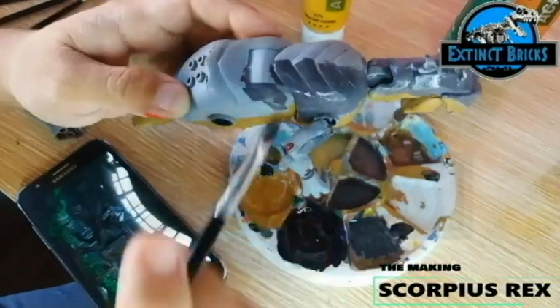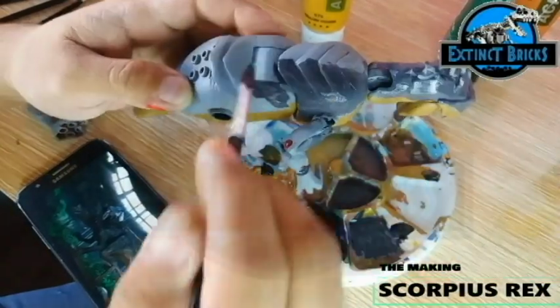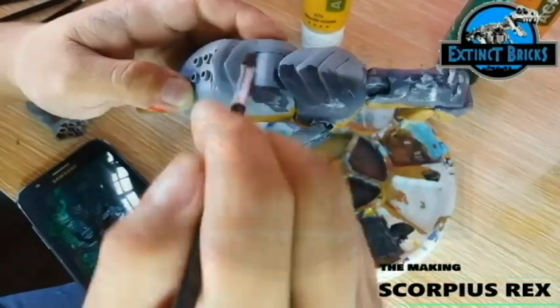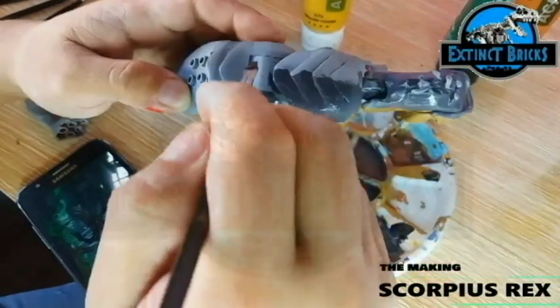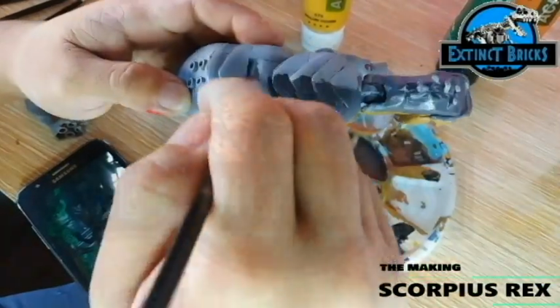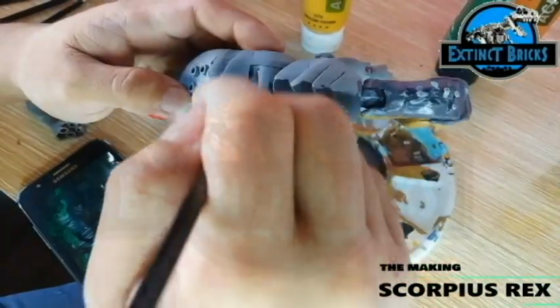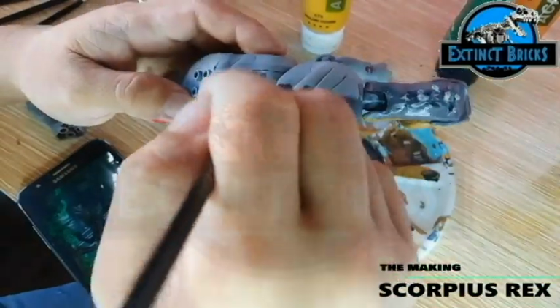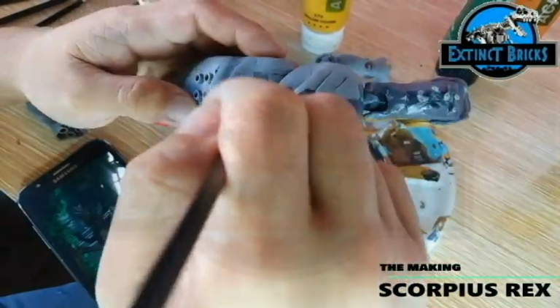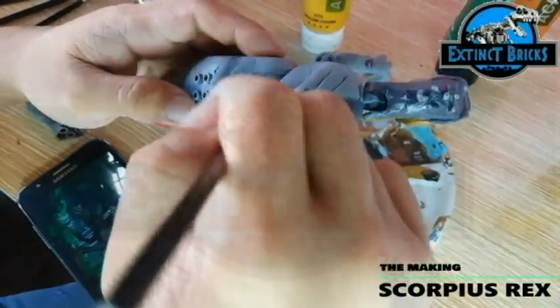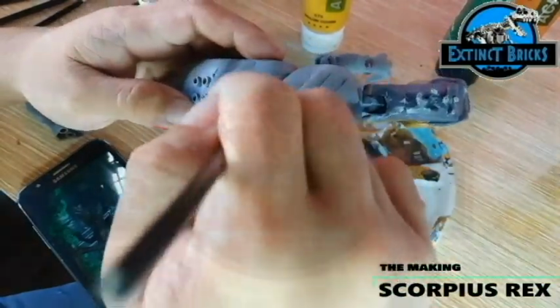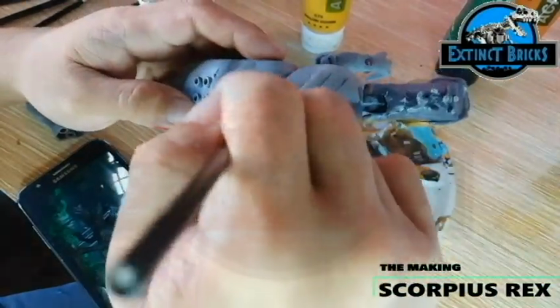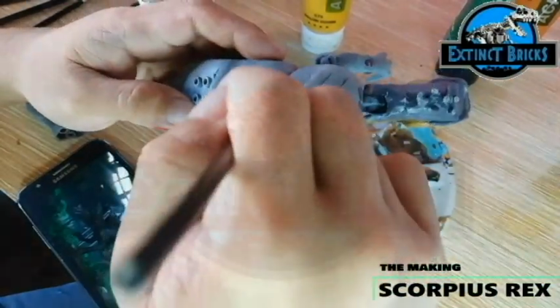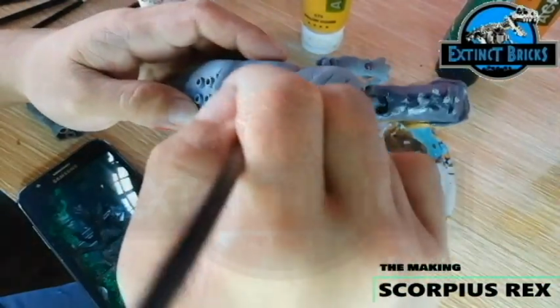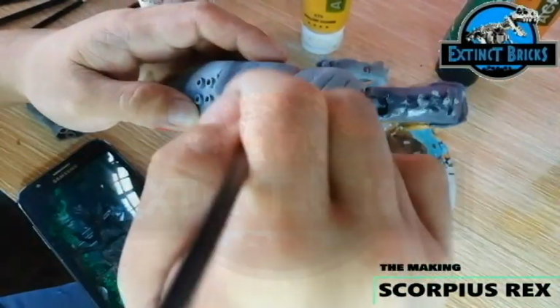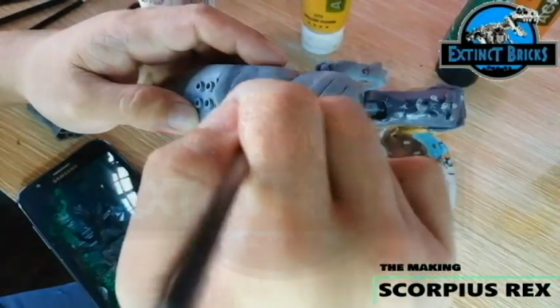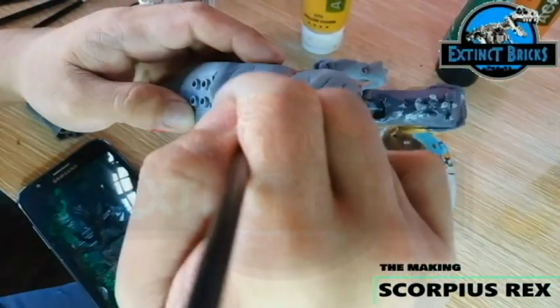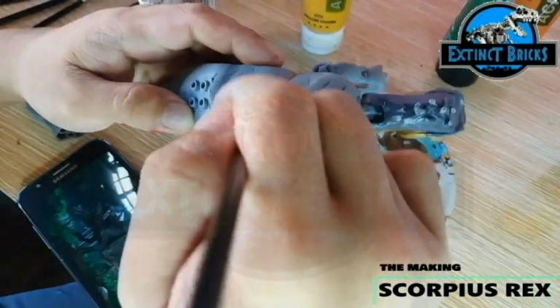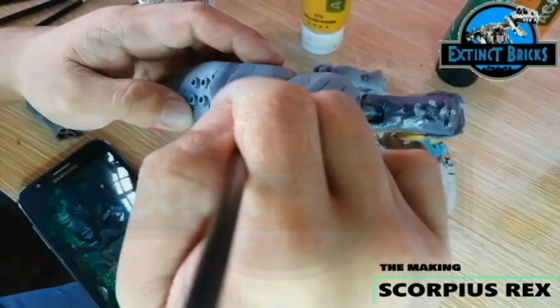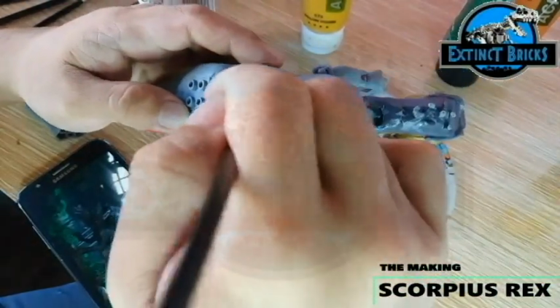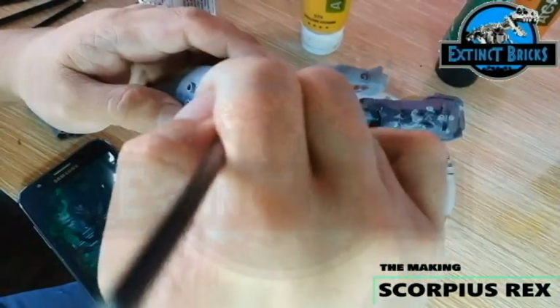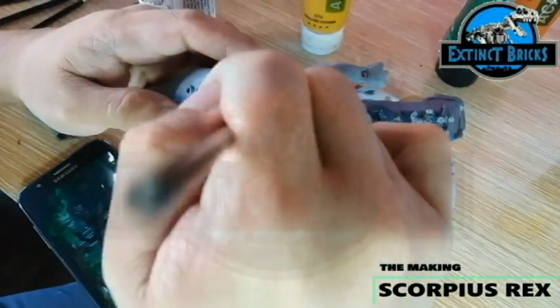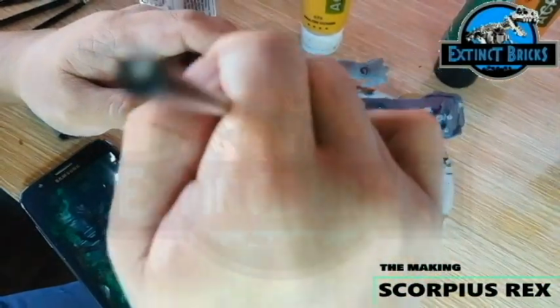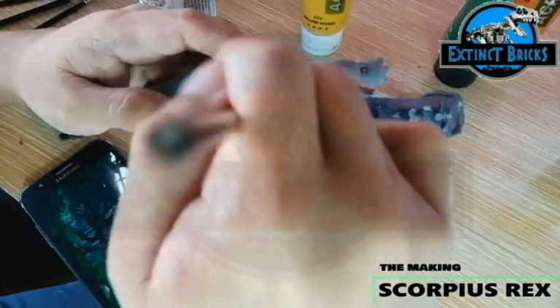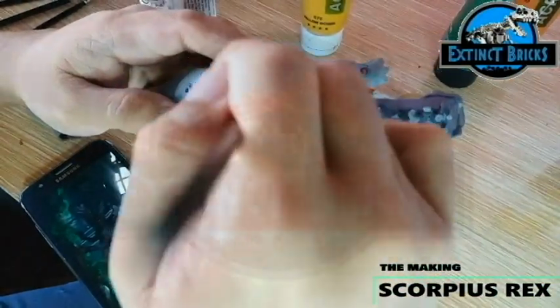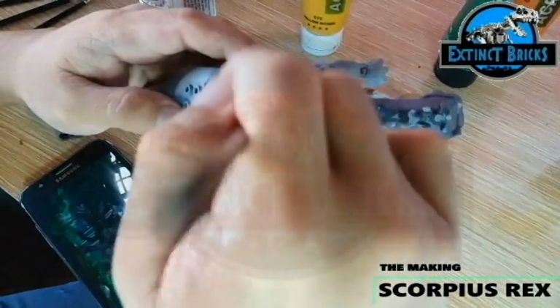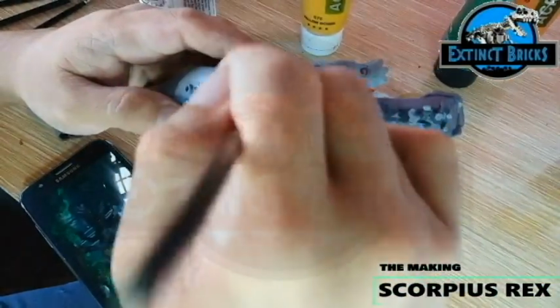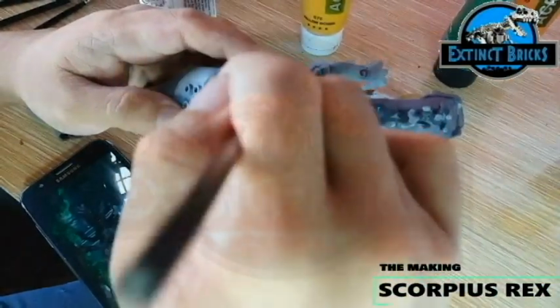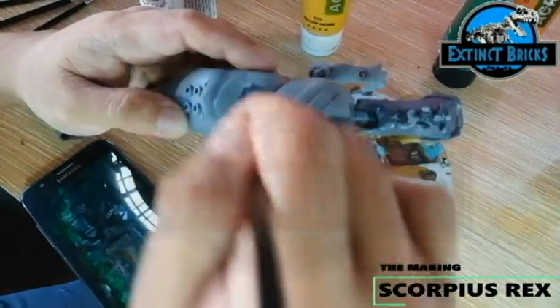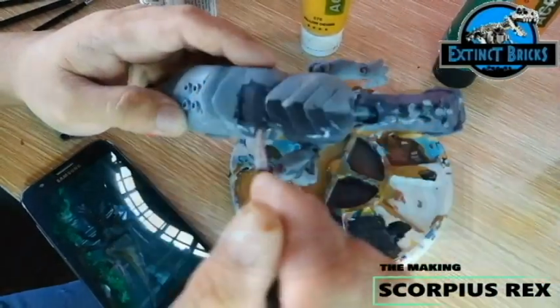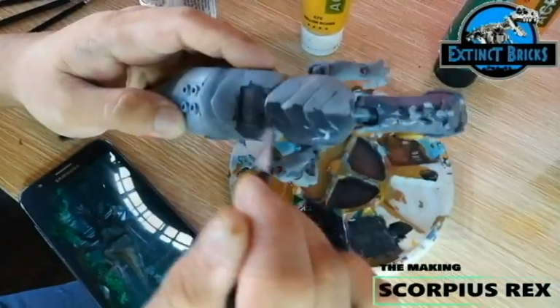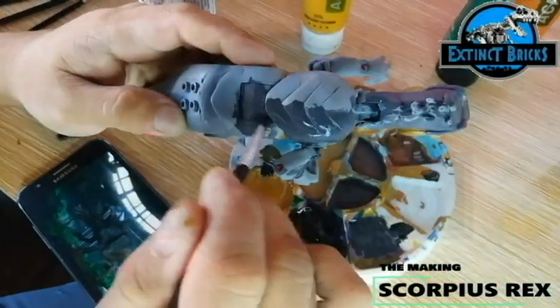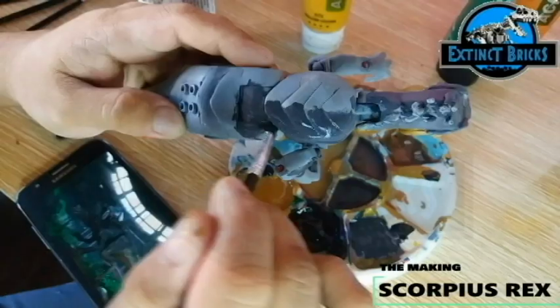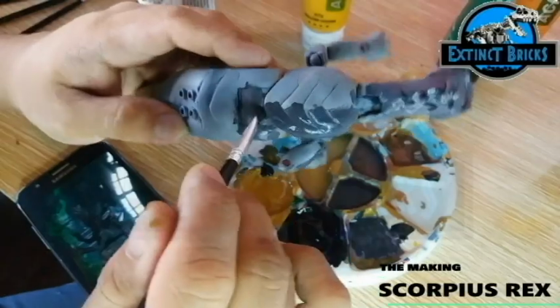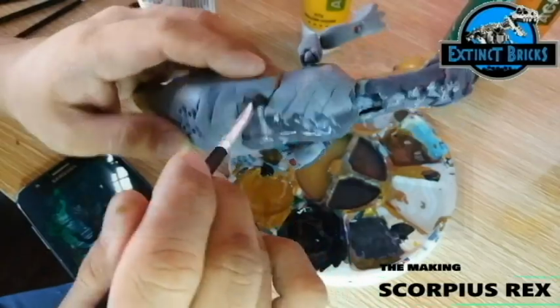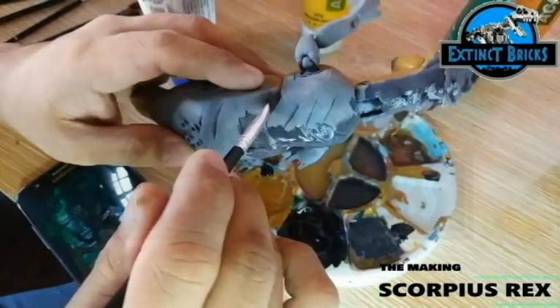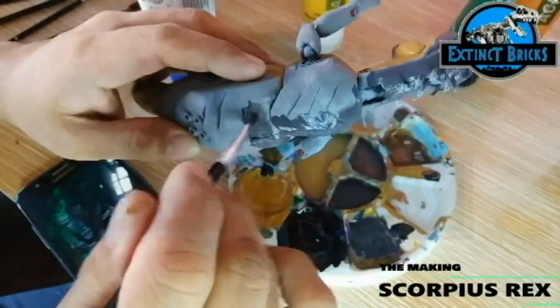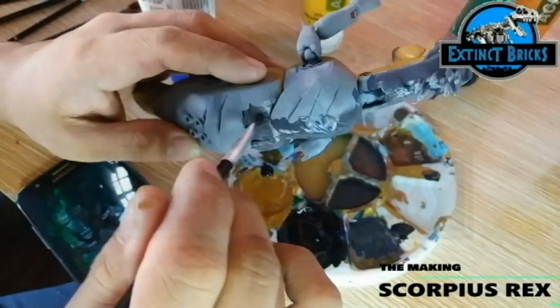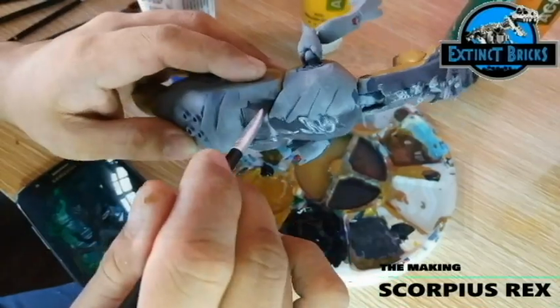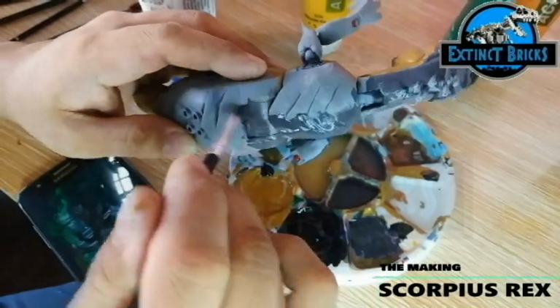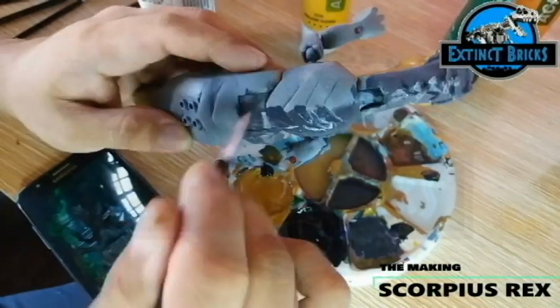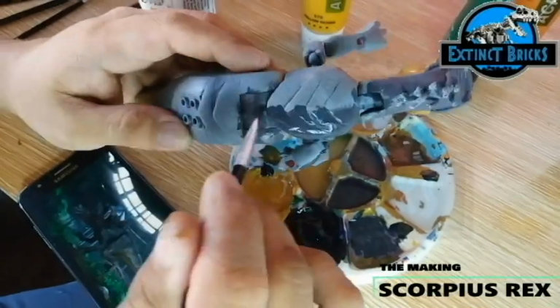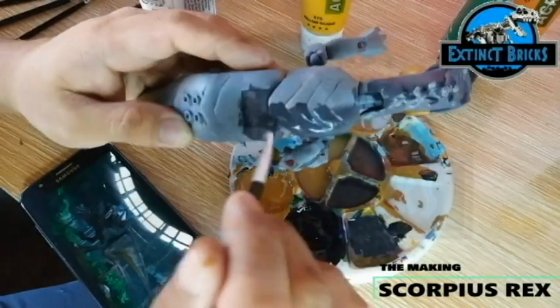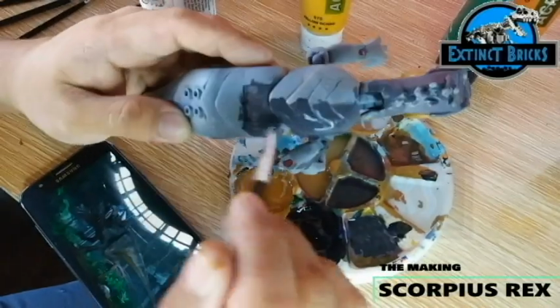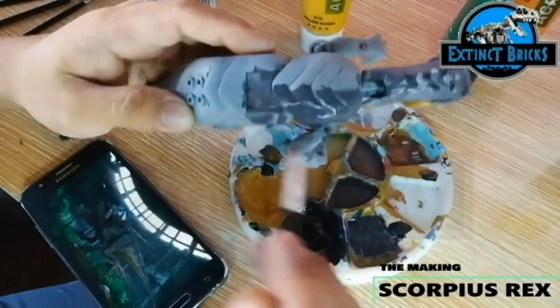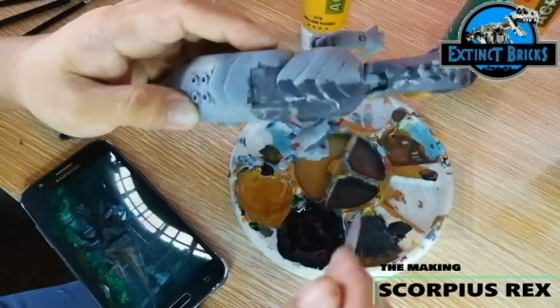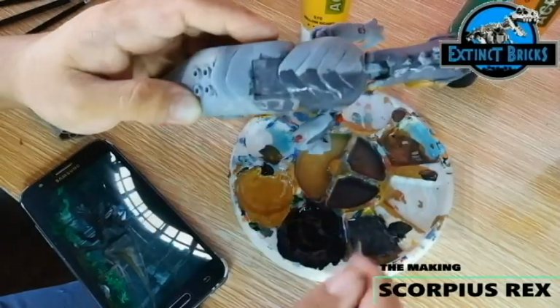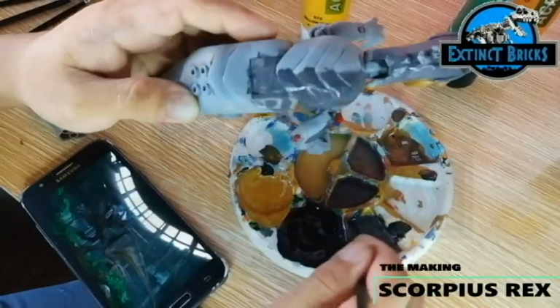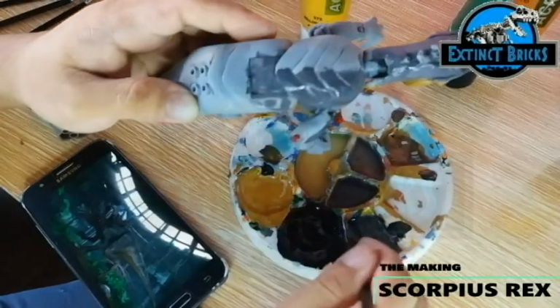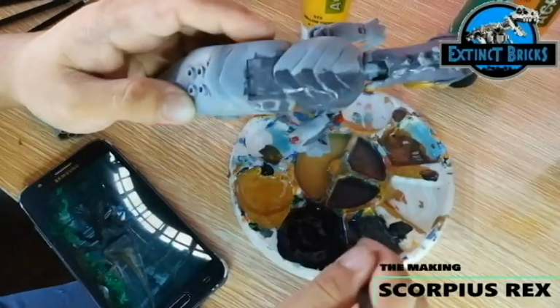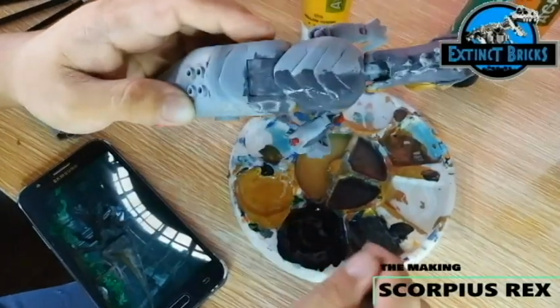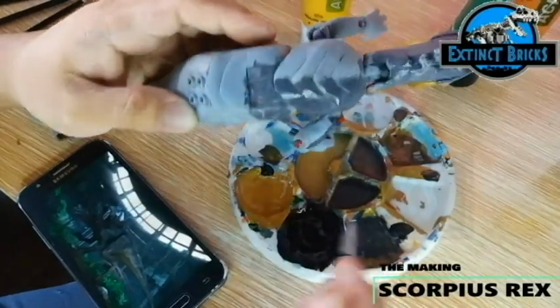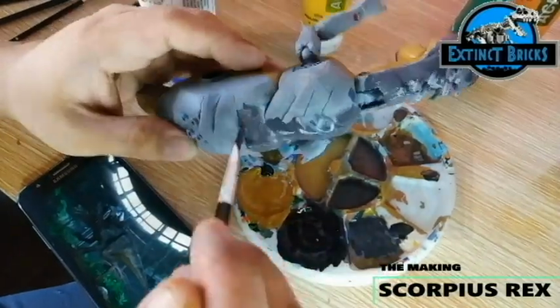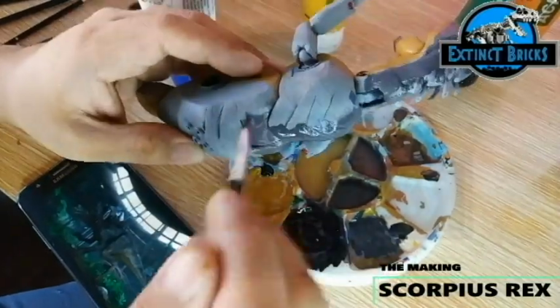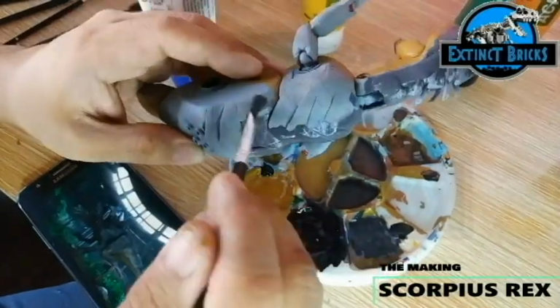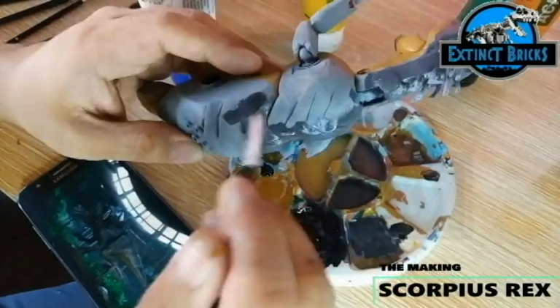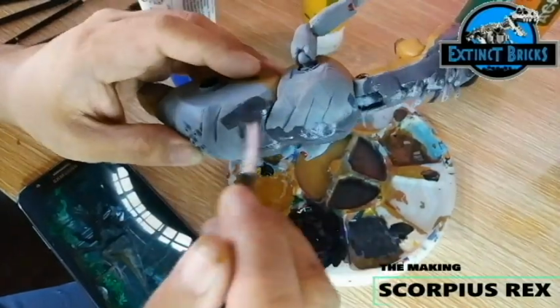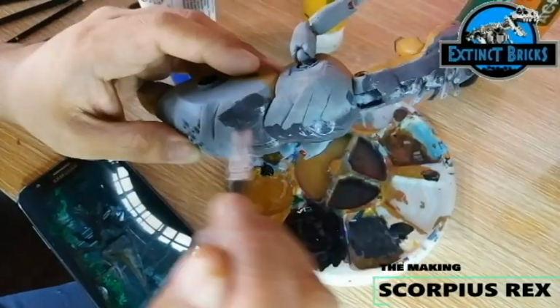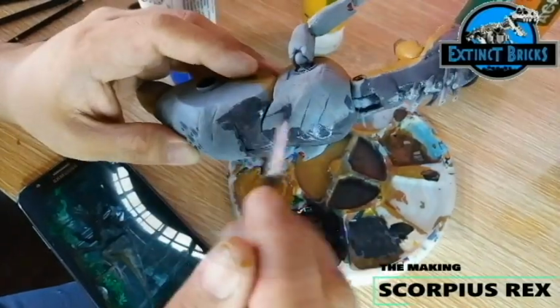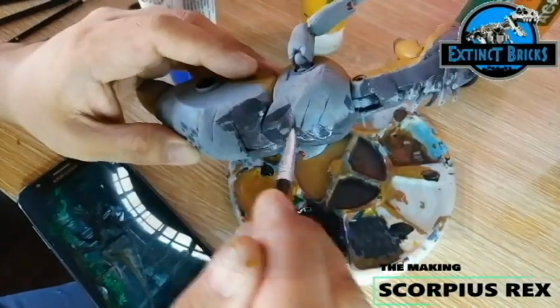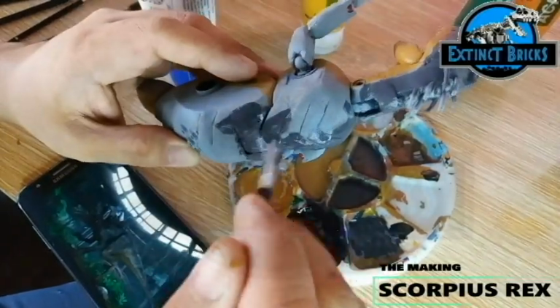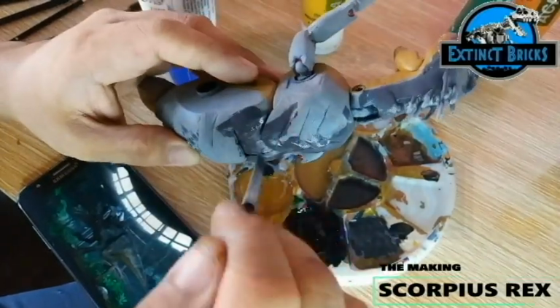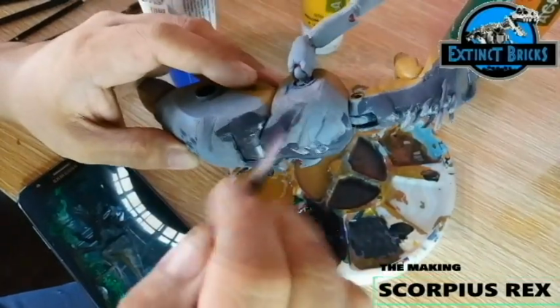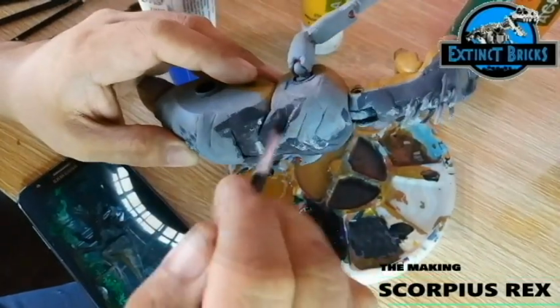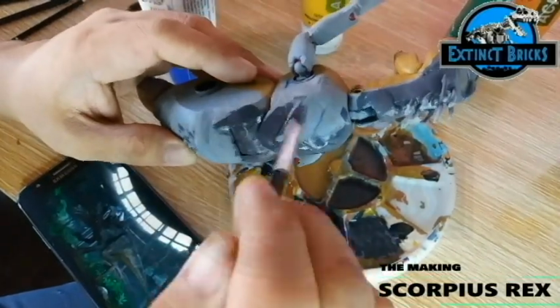This color will be applied on the entire back, the upper portion of the head, the arms, the legs, as well as the tail.